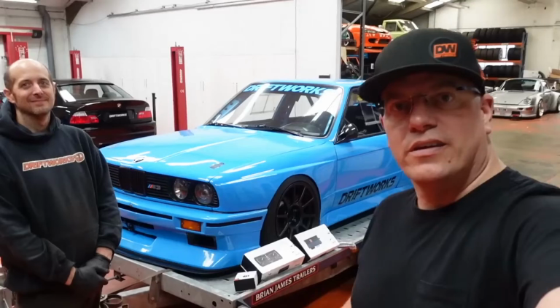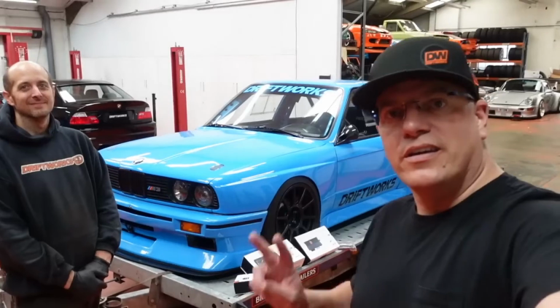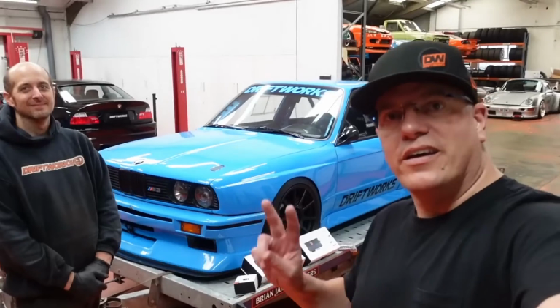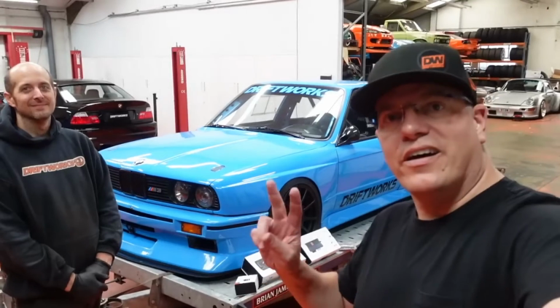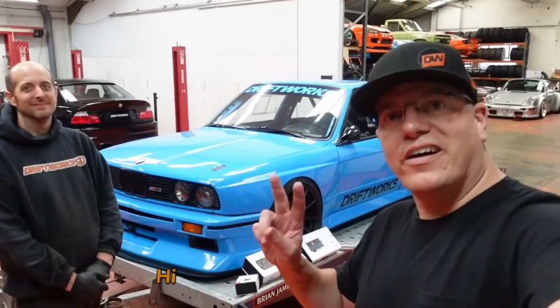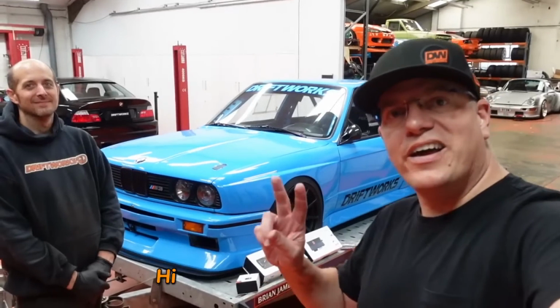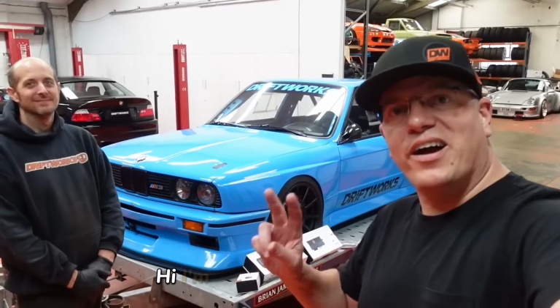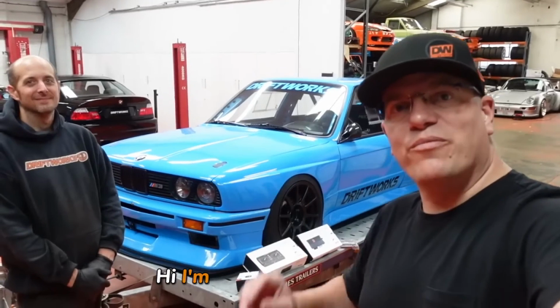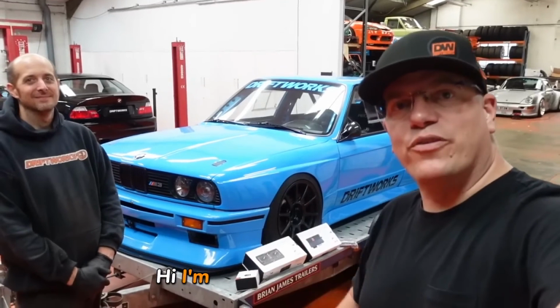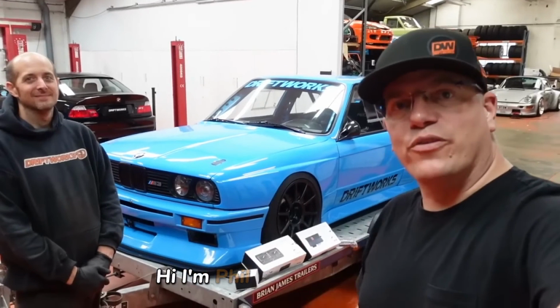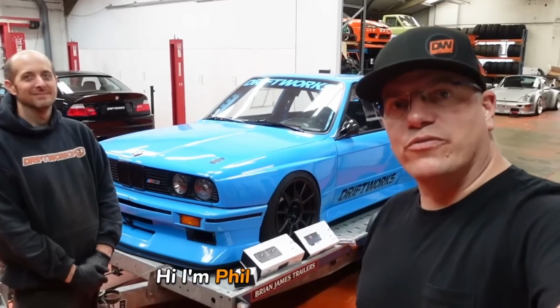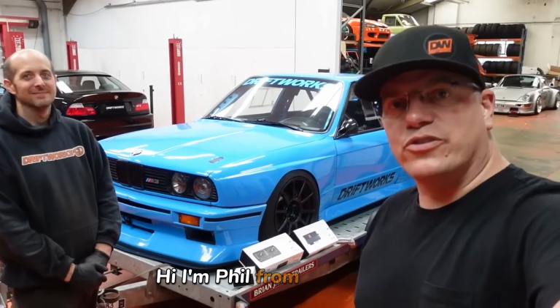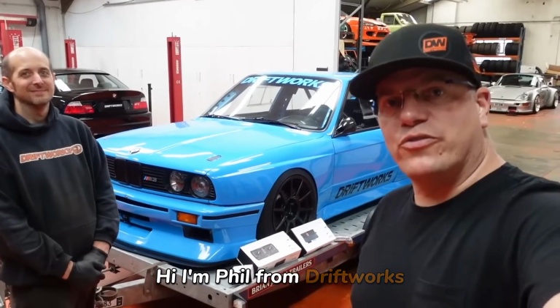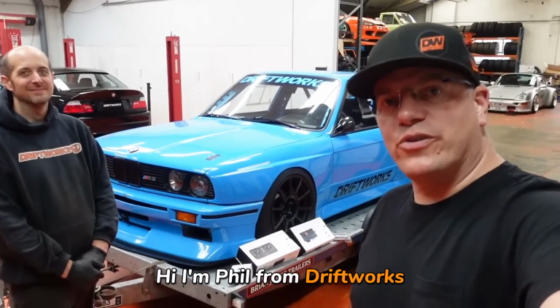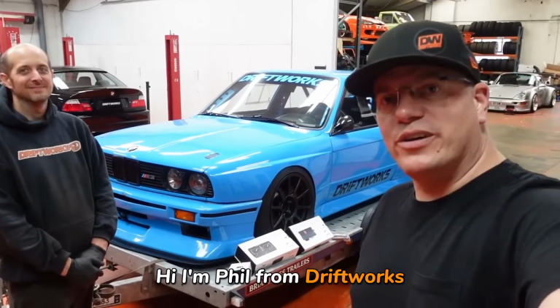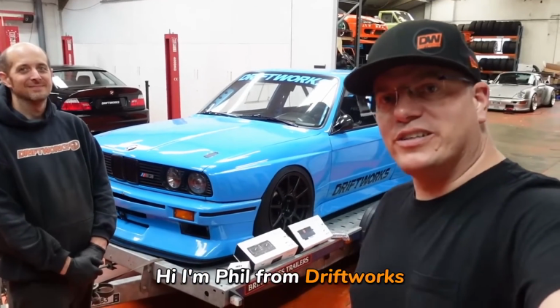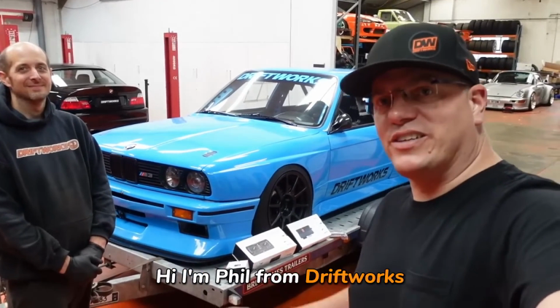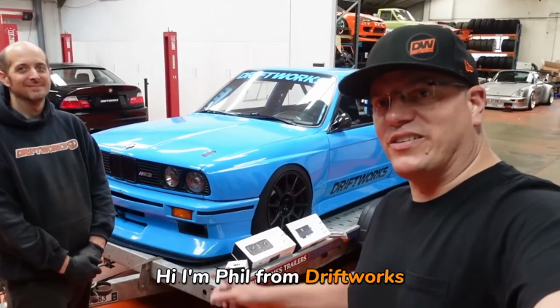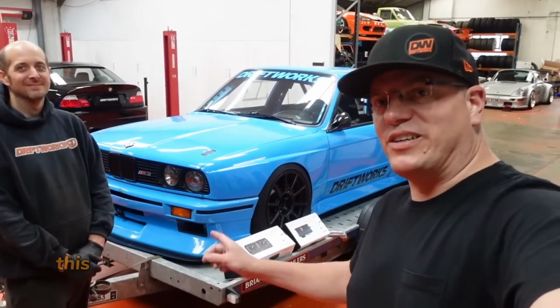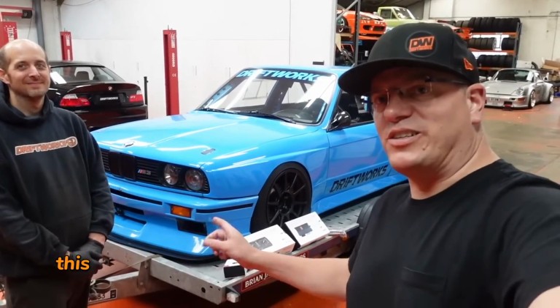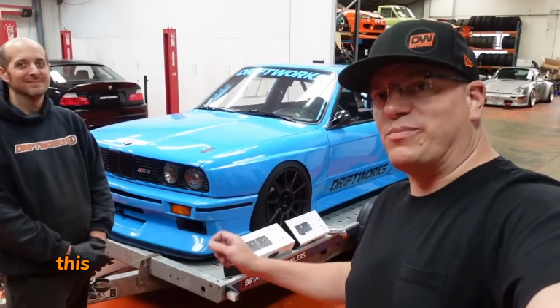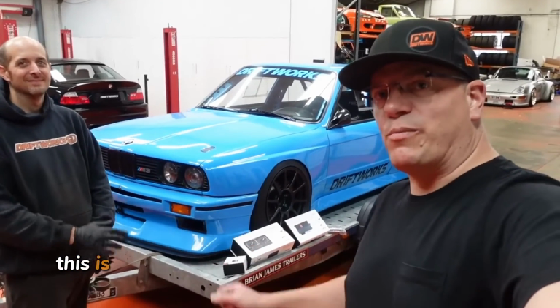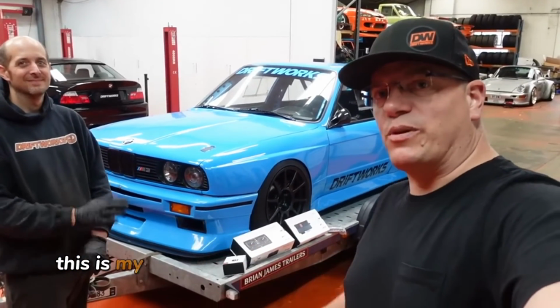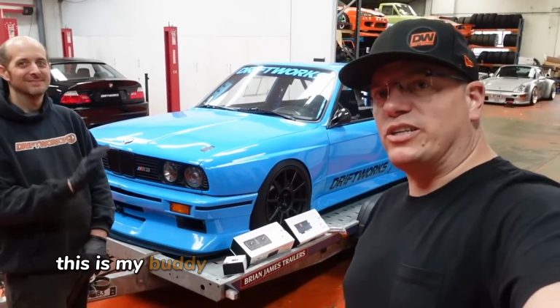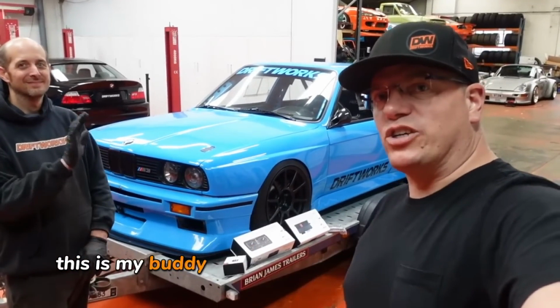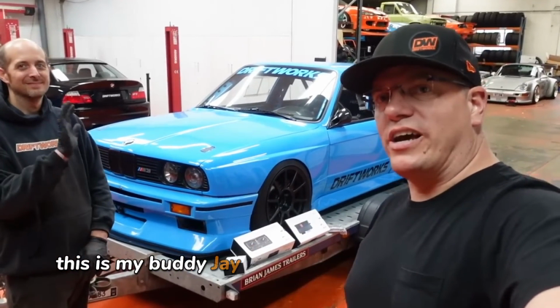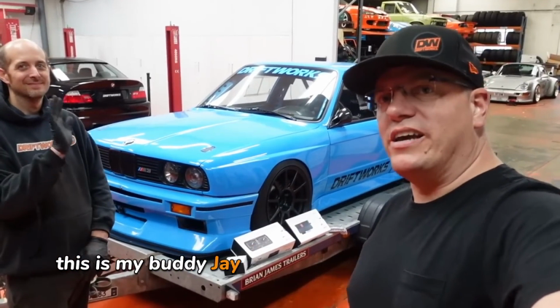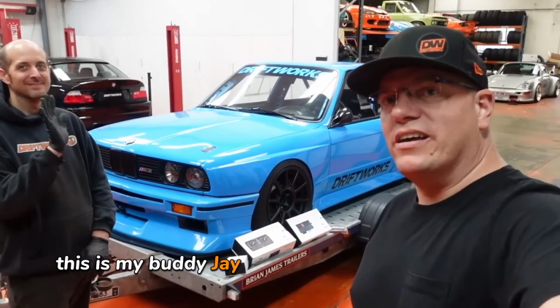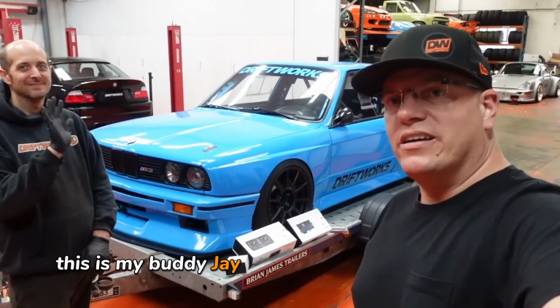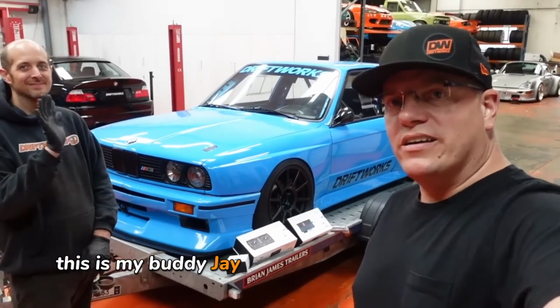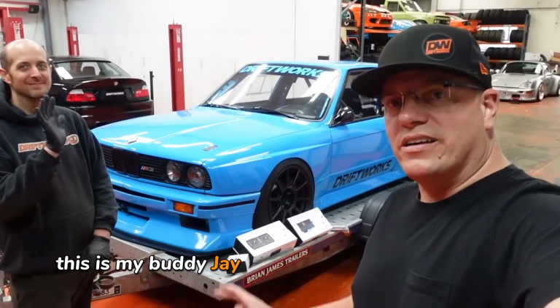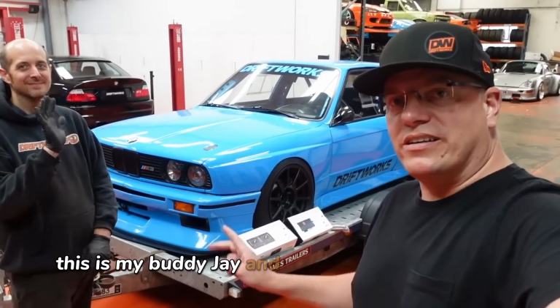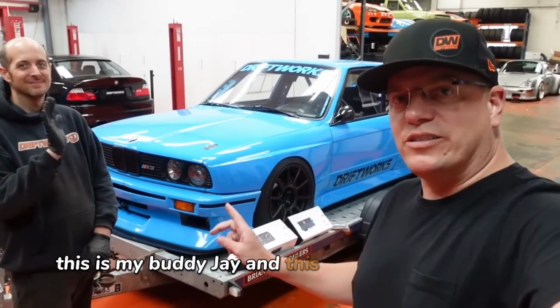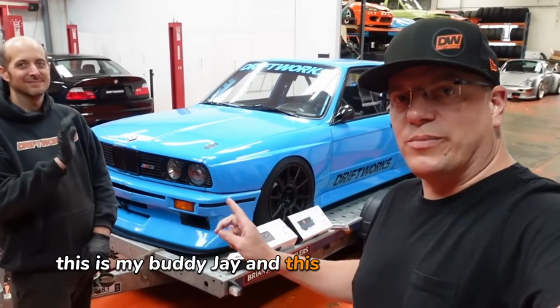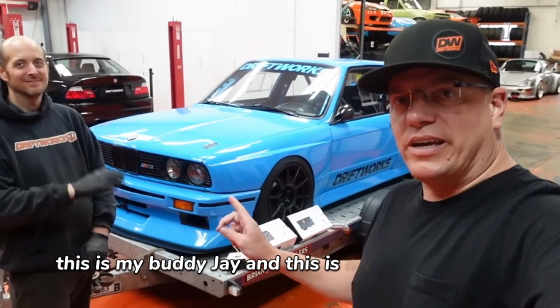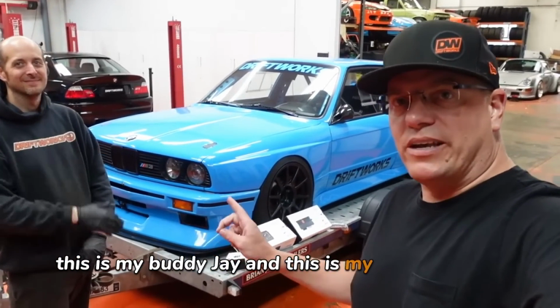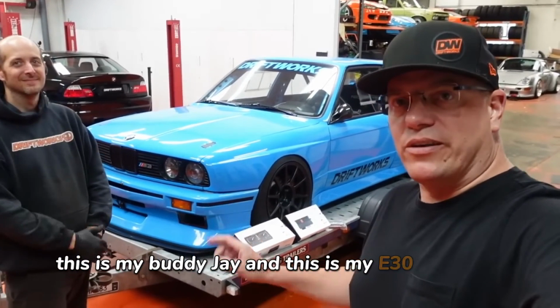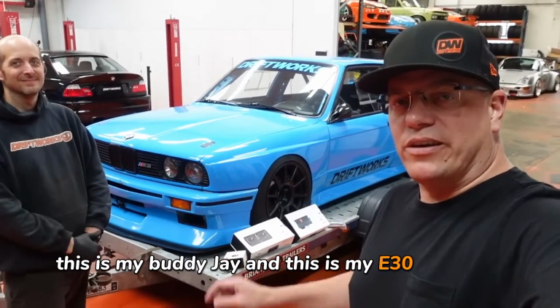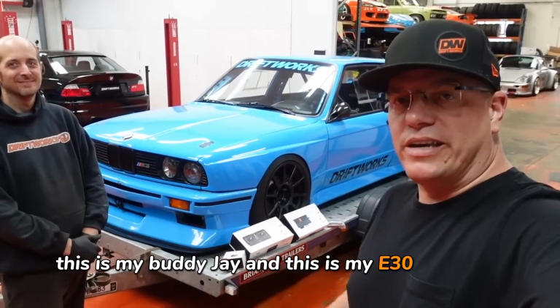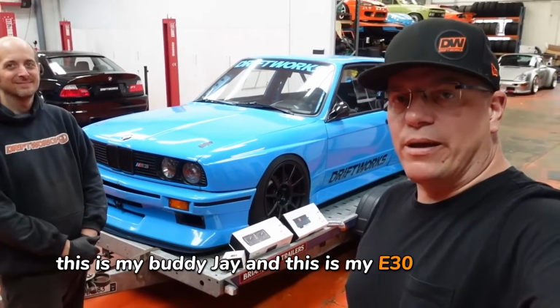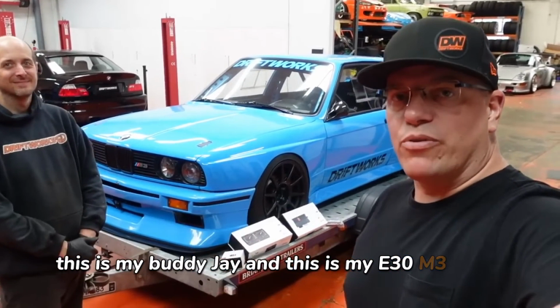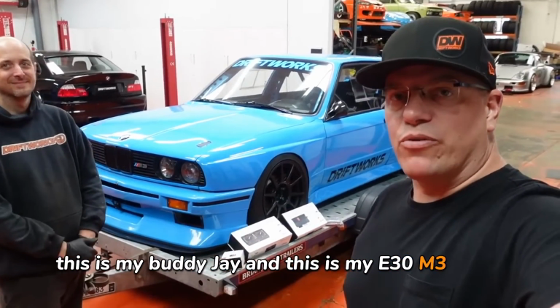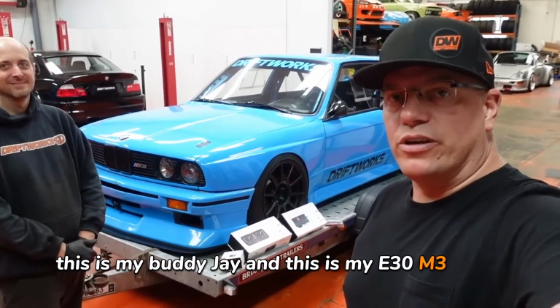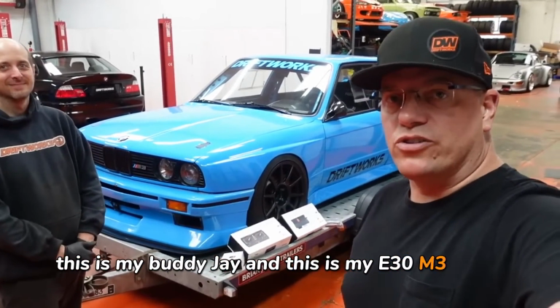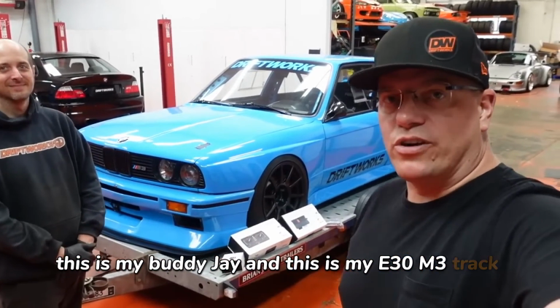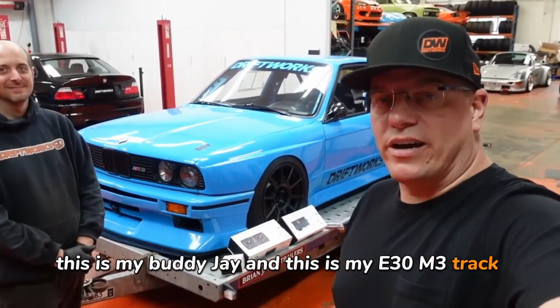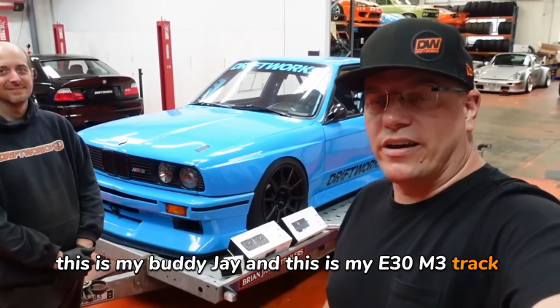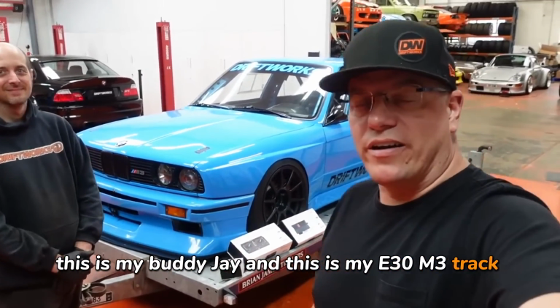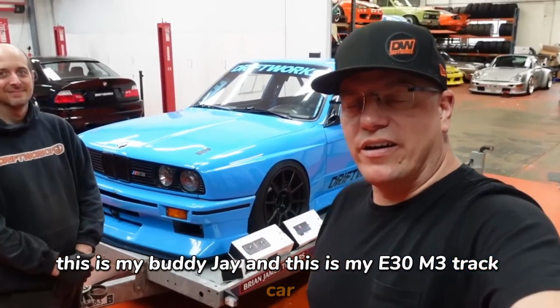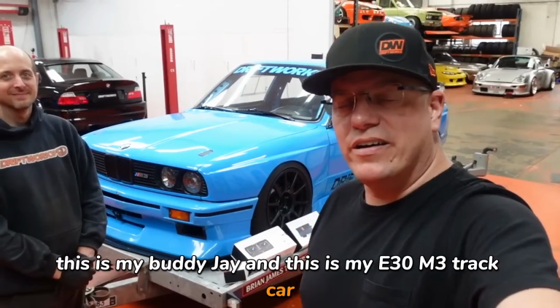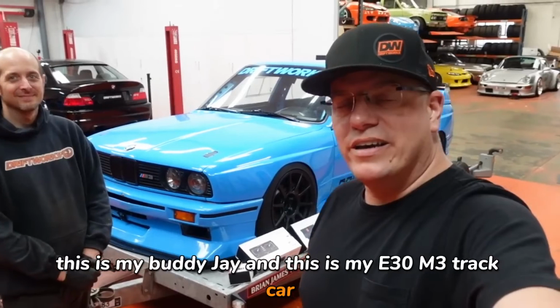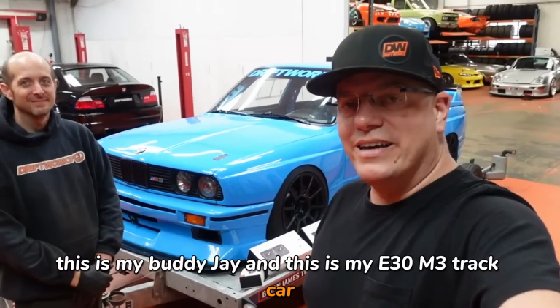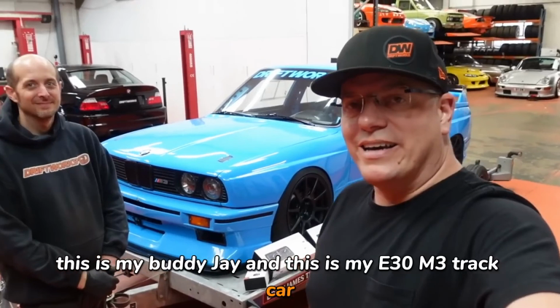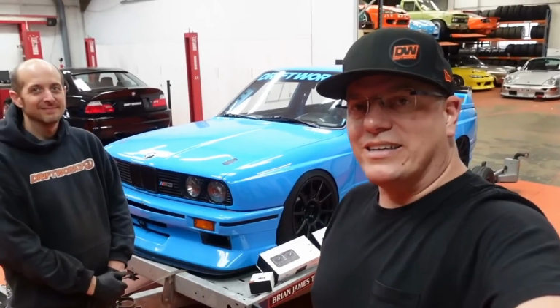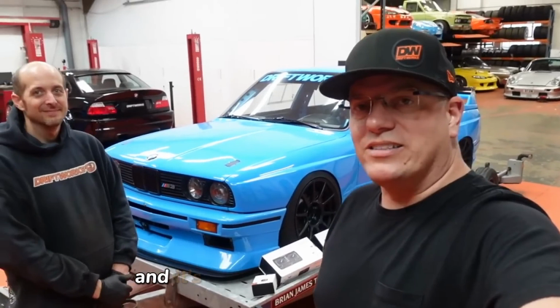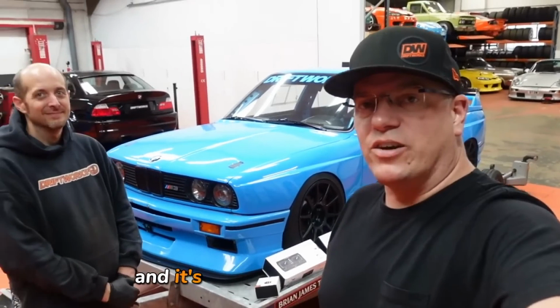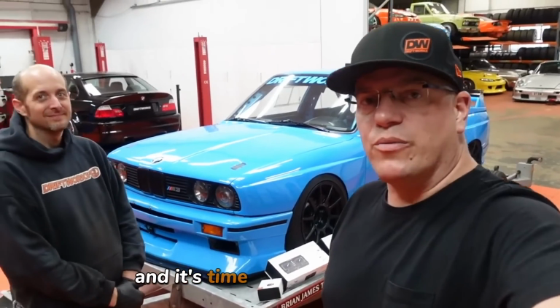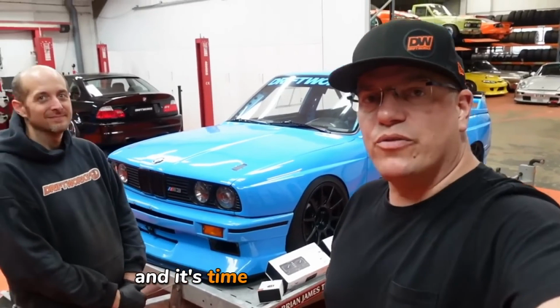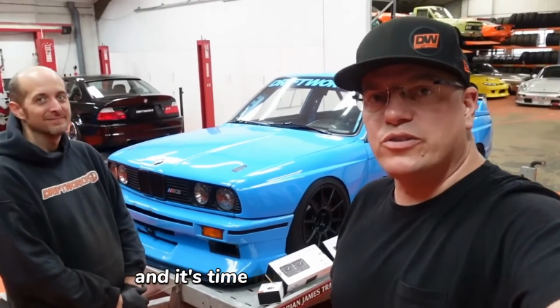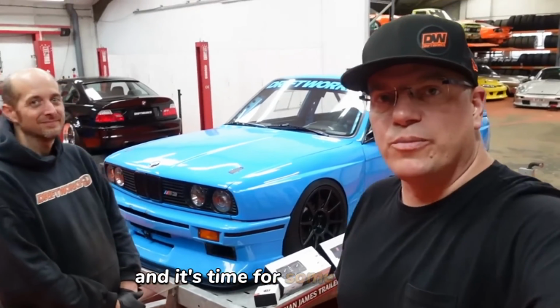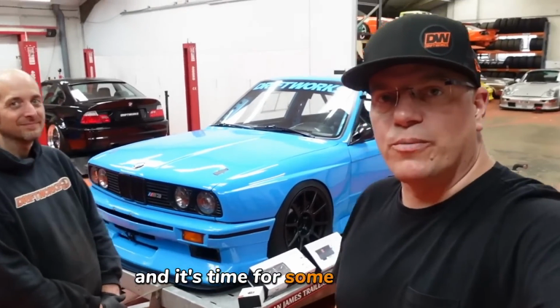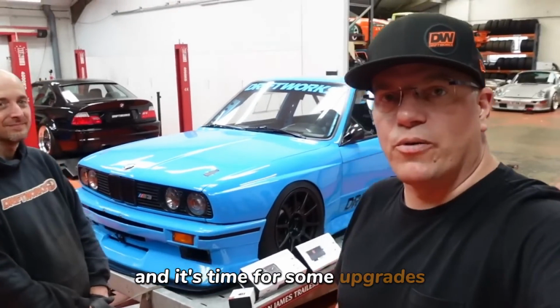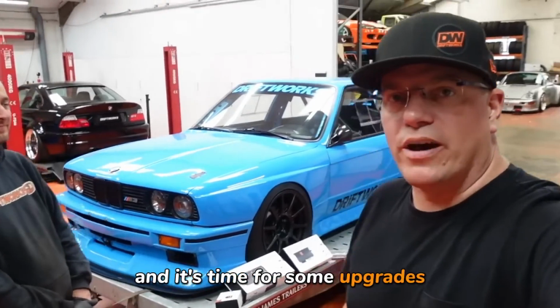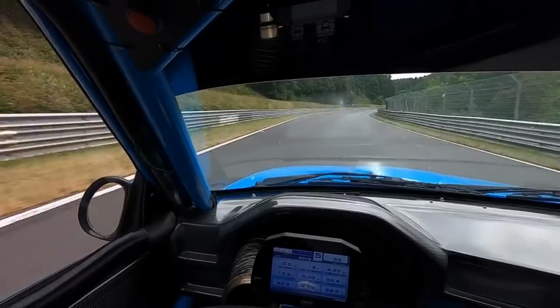Hi, I'm Phil from Driftworks. This is my buddy Jay and this is my E30 M3 track car, and it's time for some upgrades.